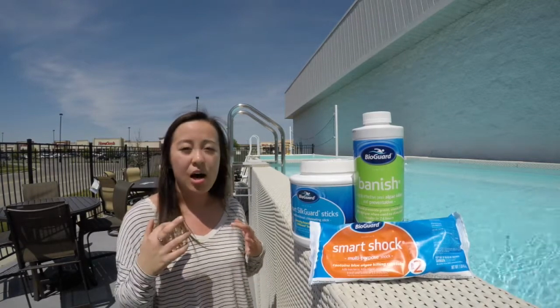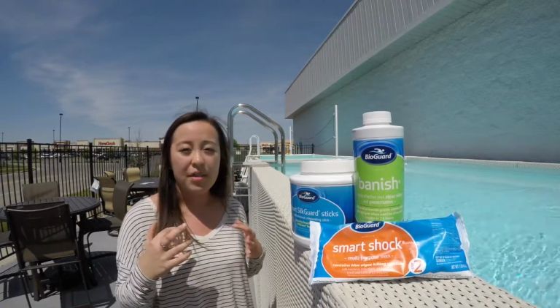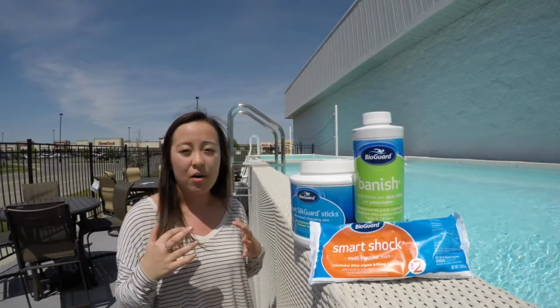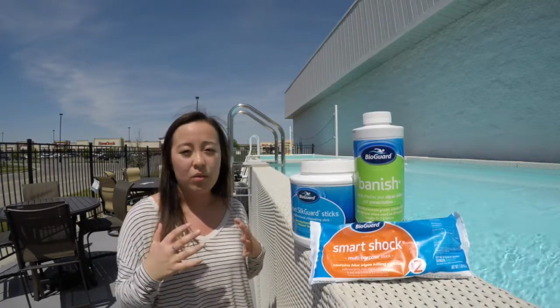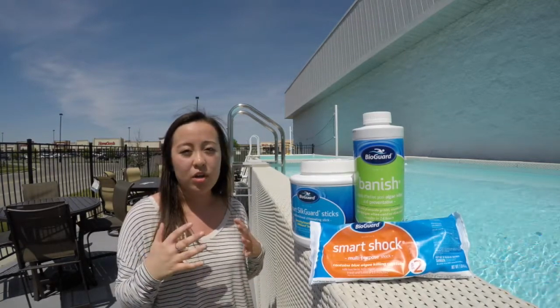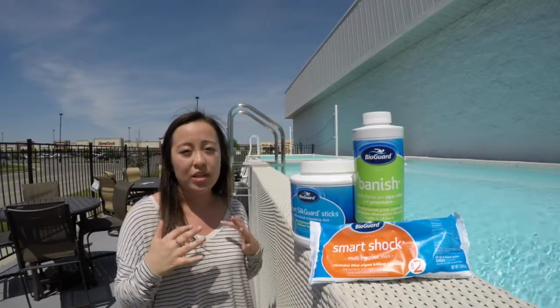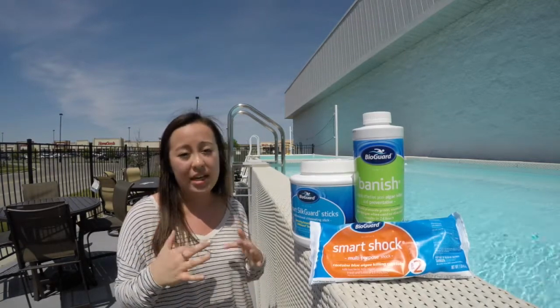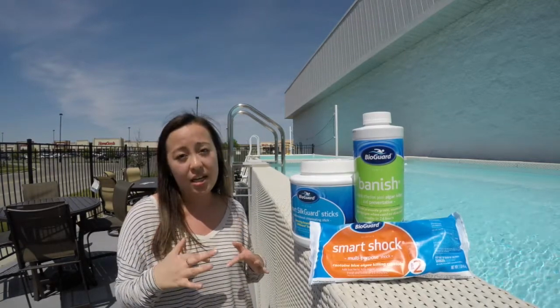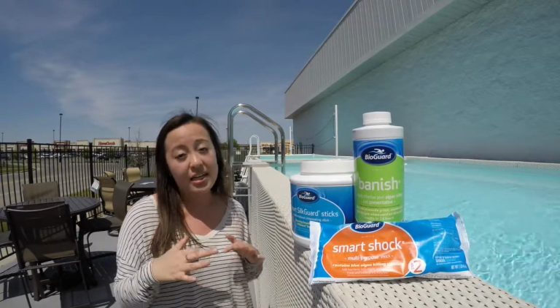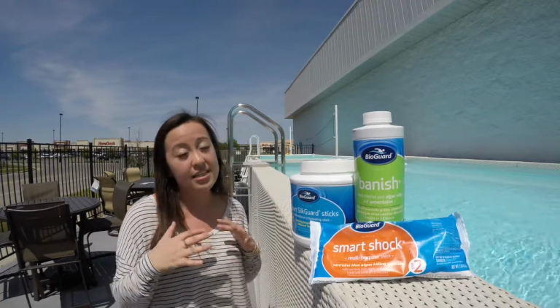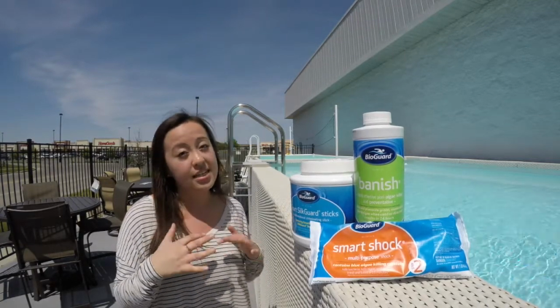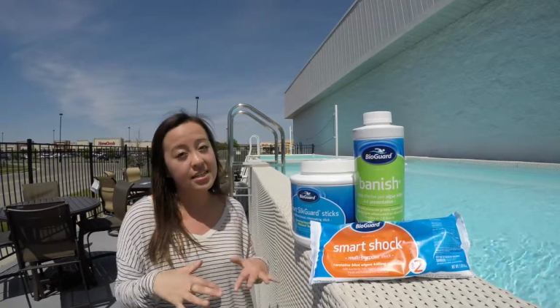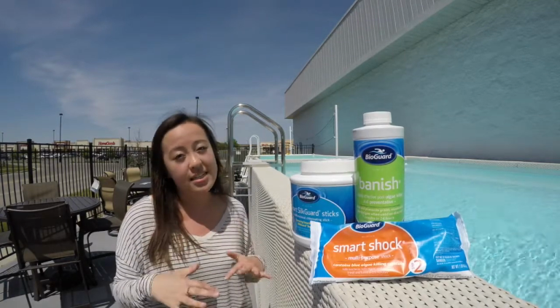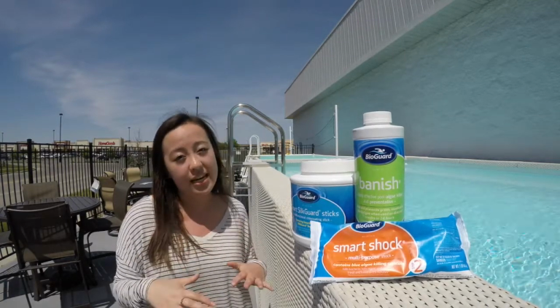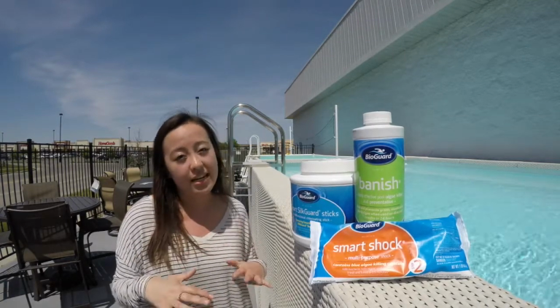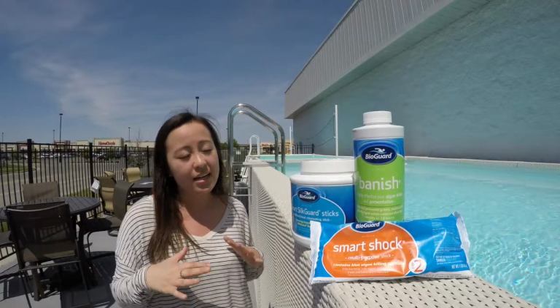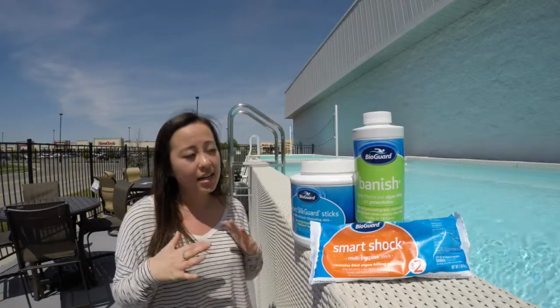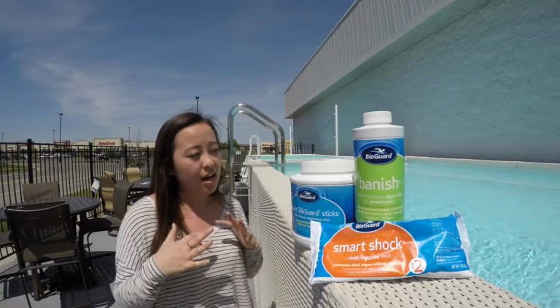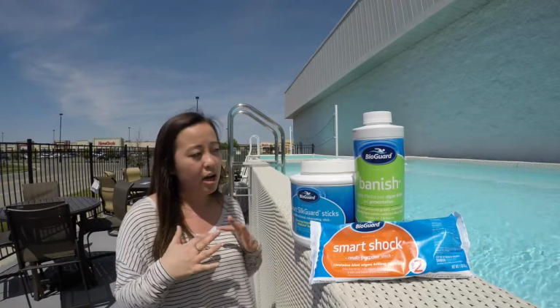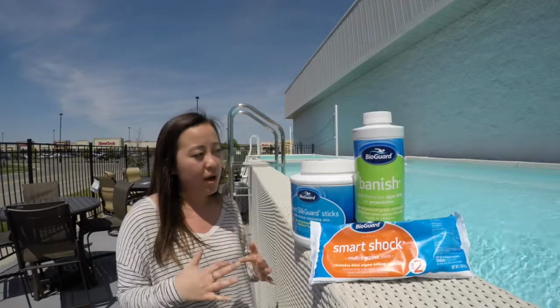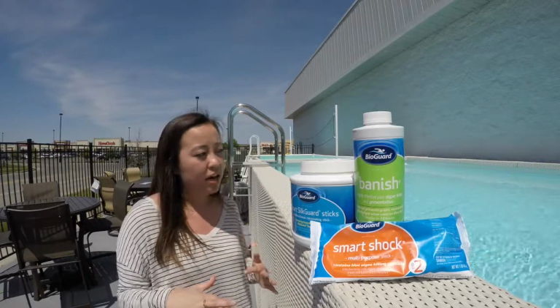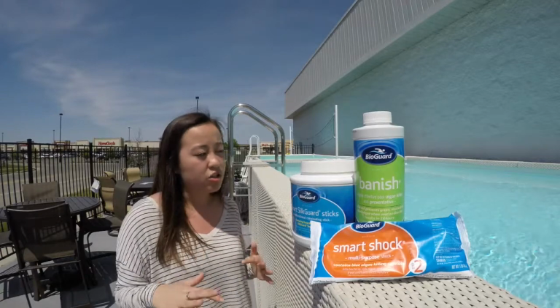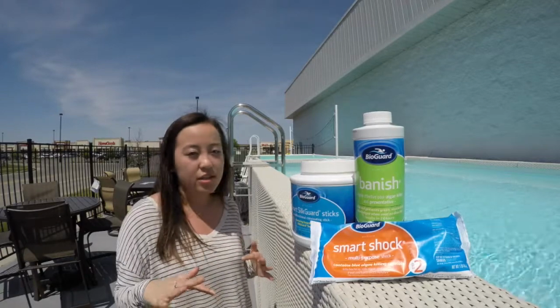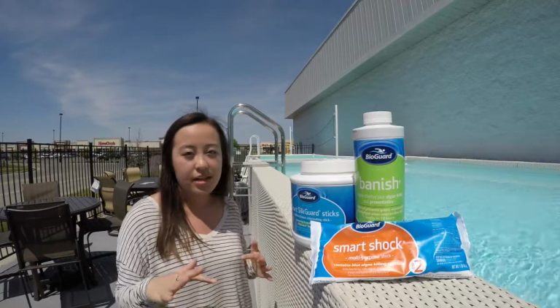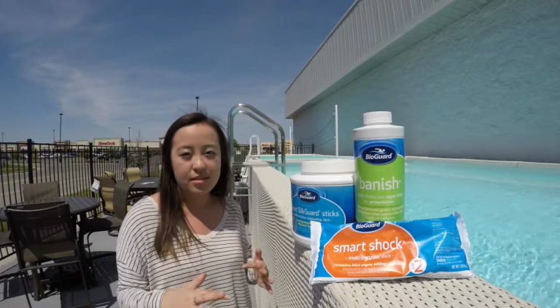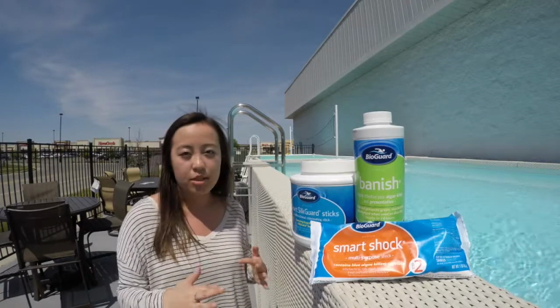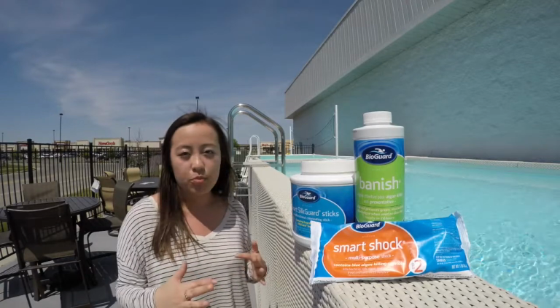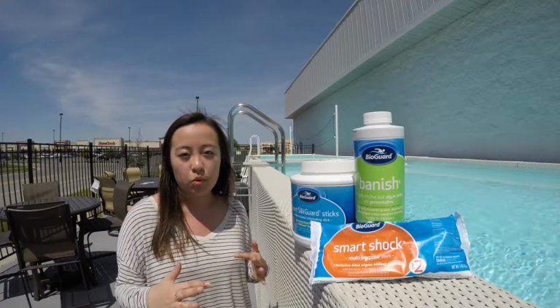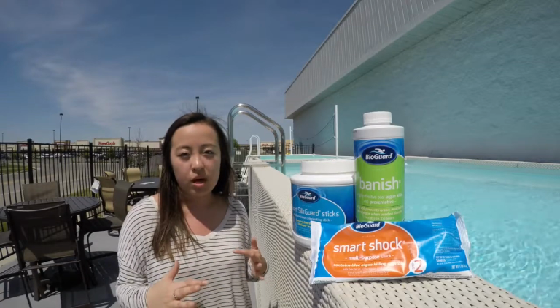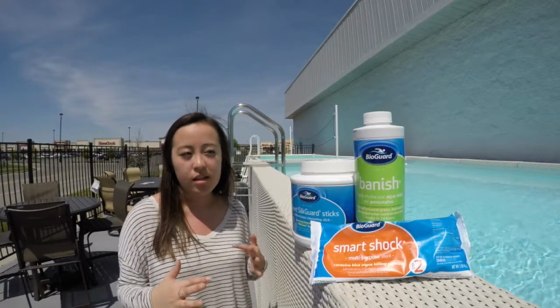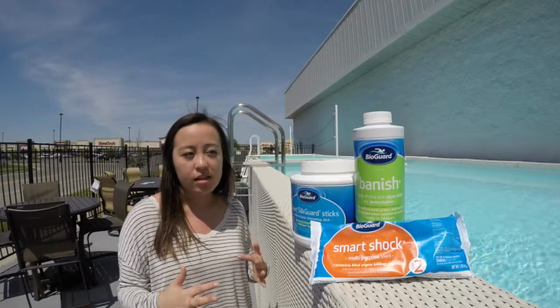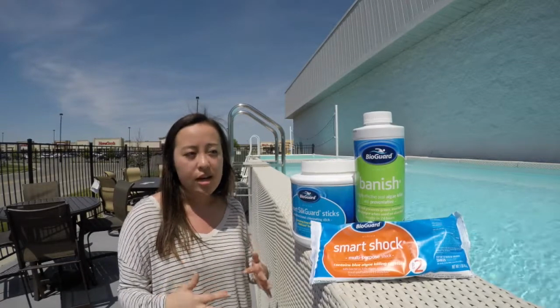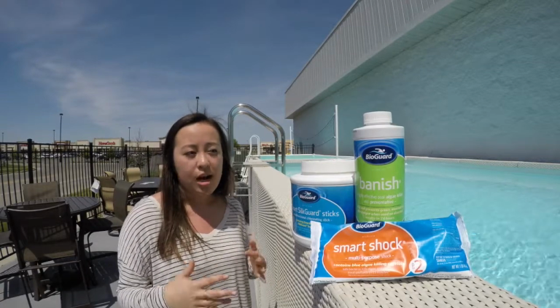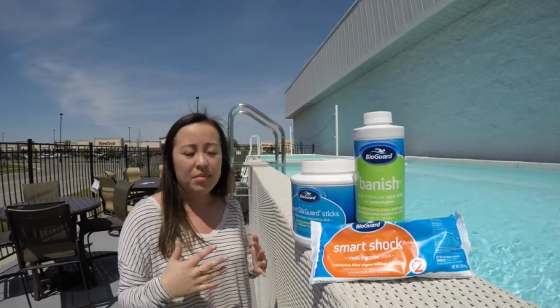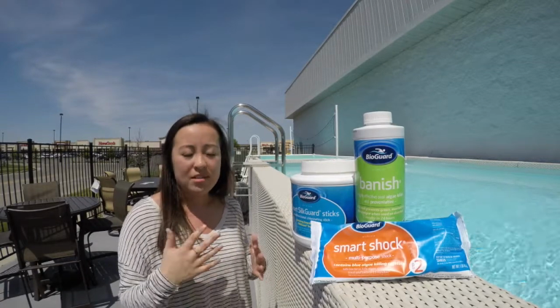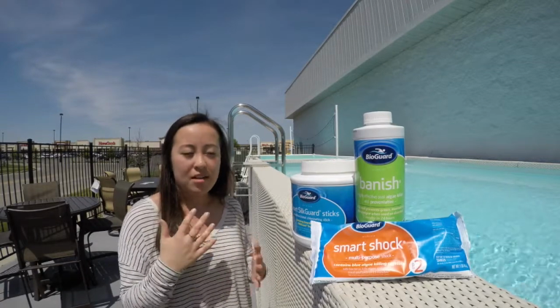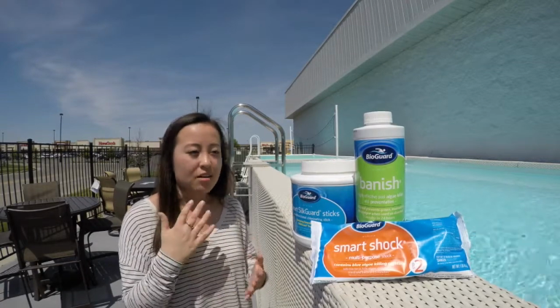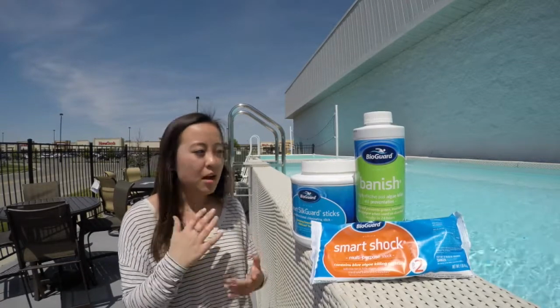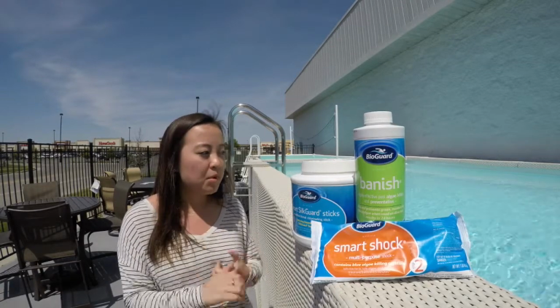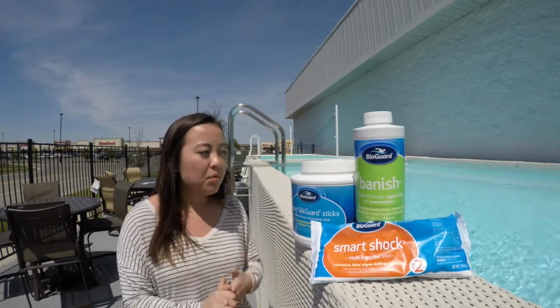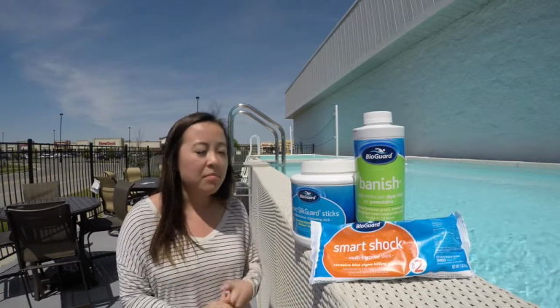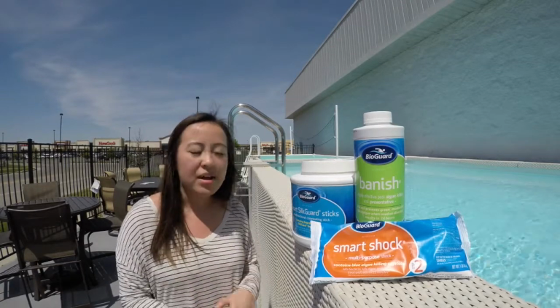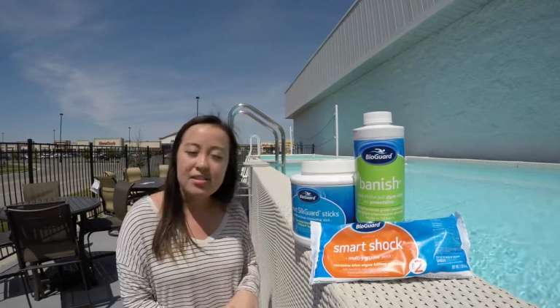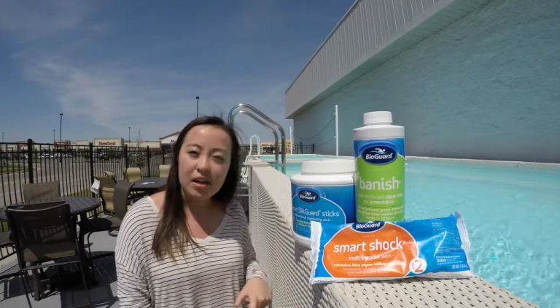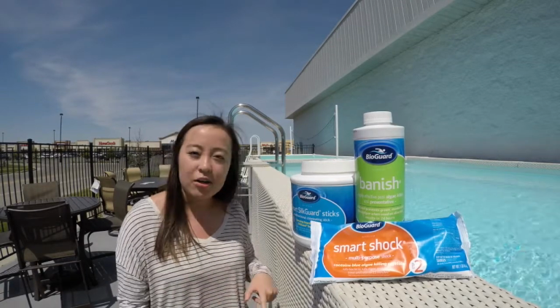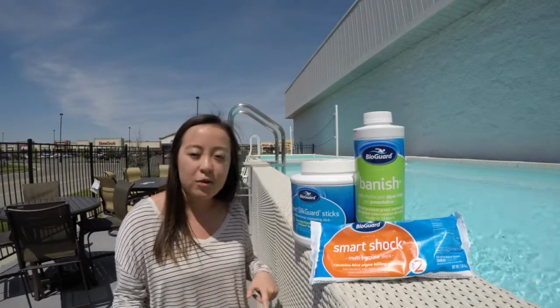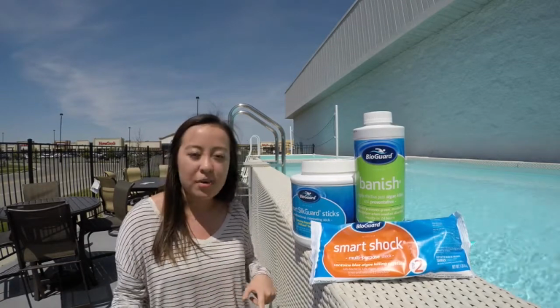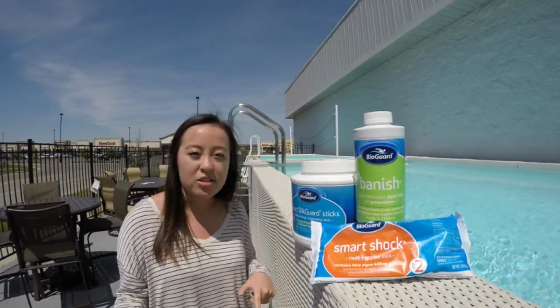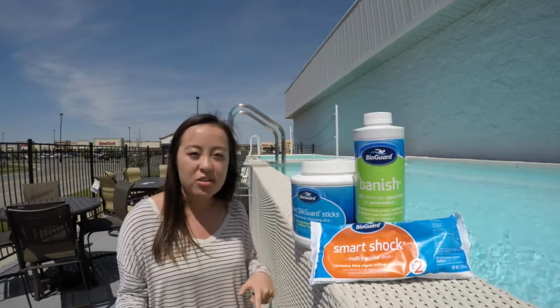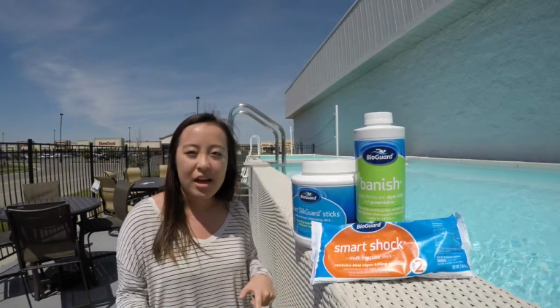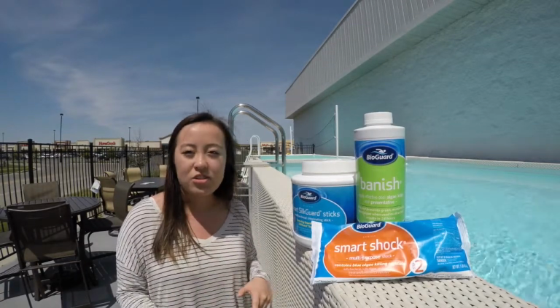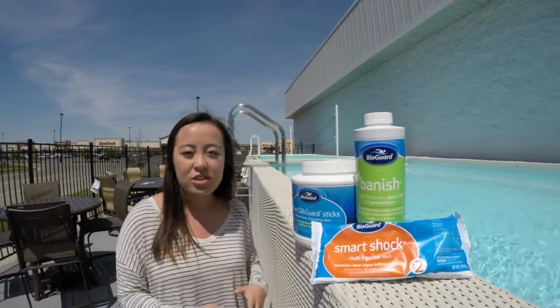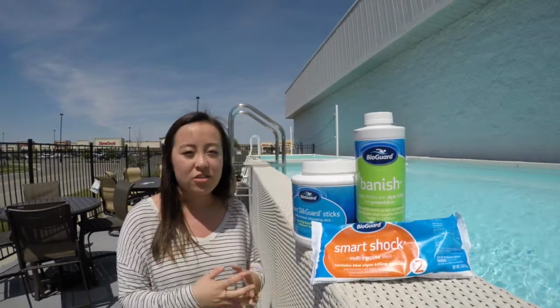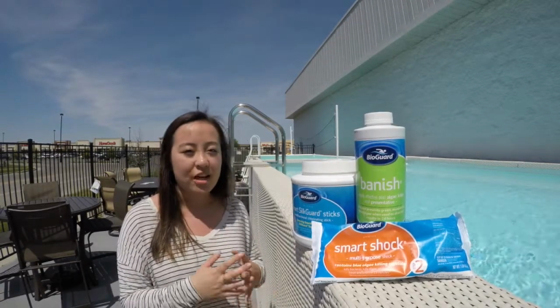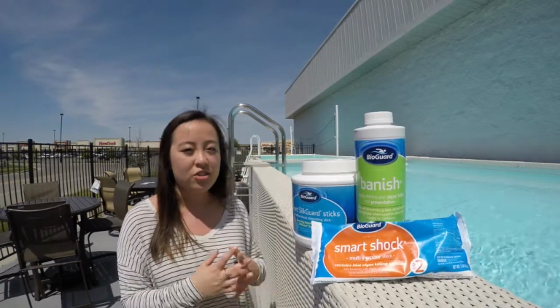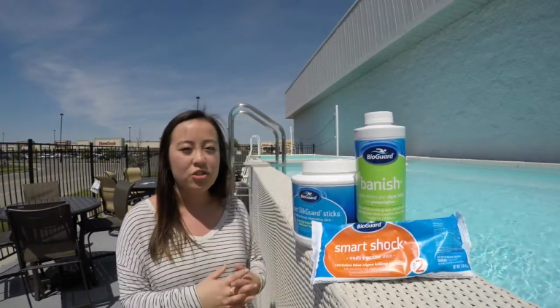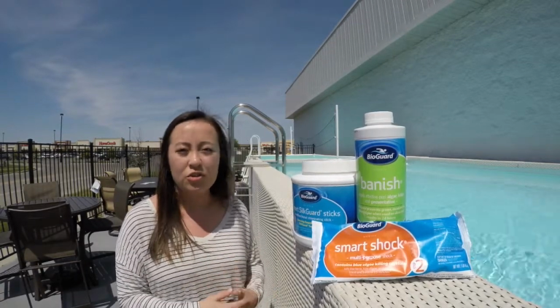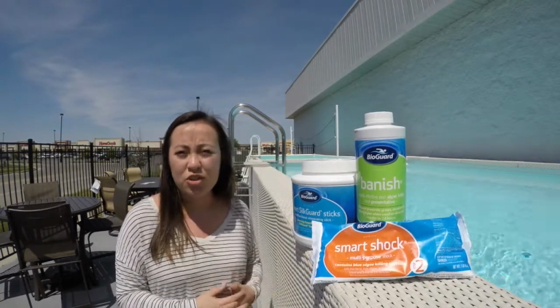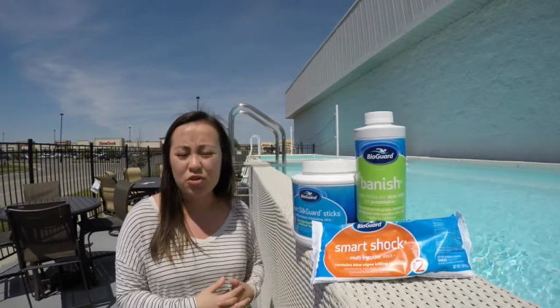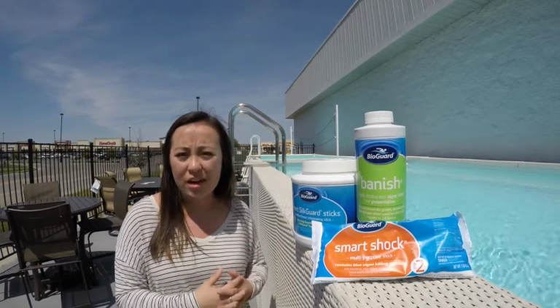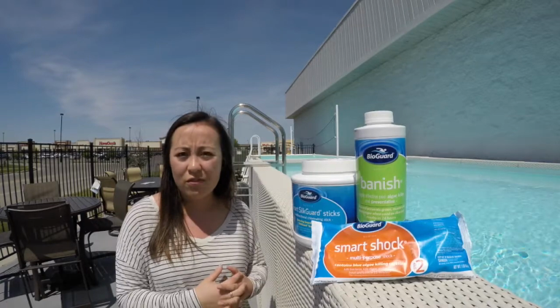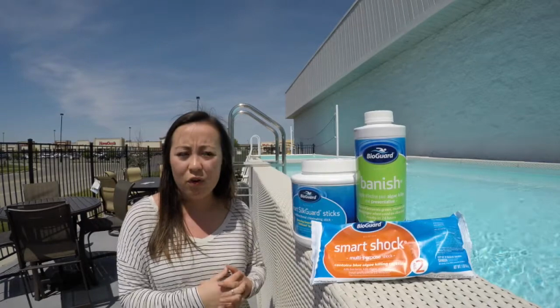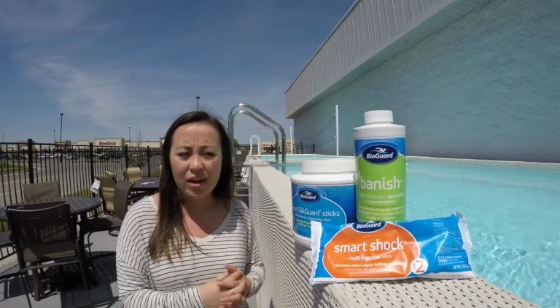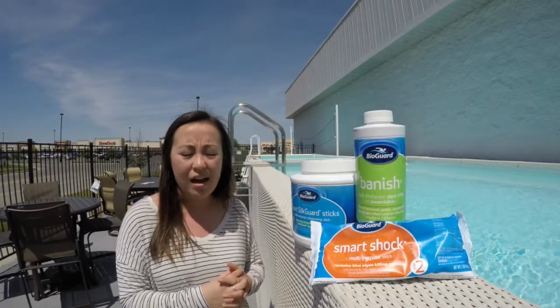Banish is our strongest algaecide here at Hot Springs Spas and Pool Tables. That will kill existing algae that is in your pool. This is our number one best seller for mustard algae, so that should do the trick for you.